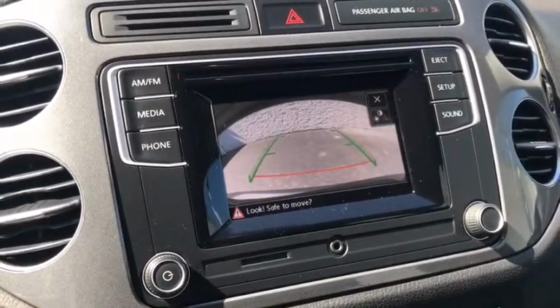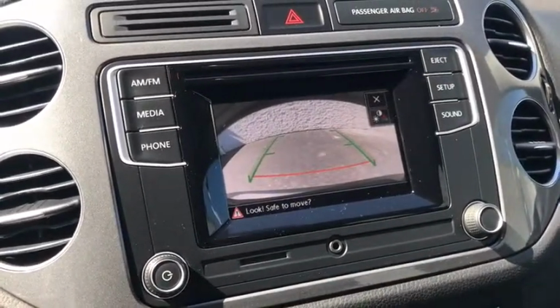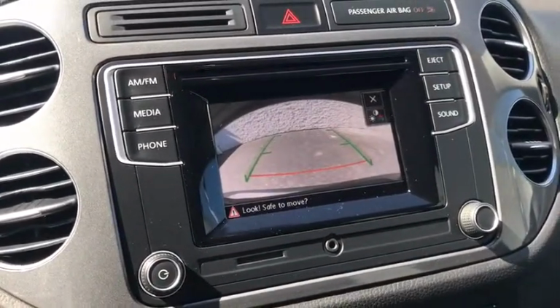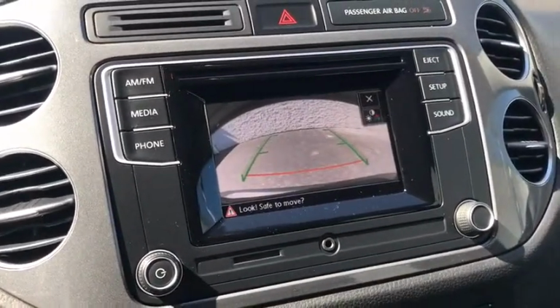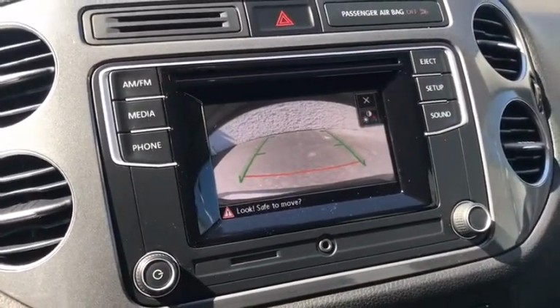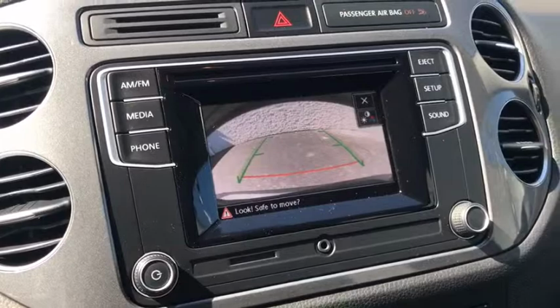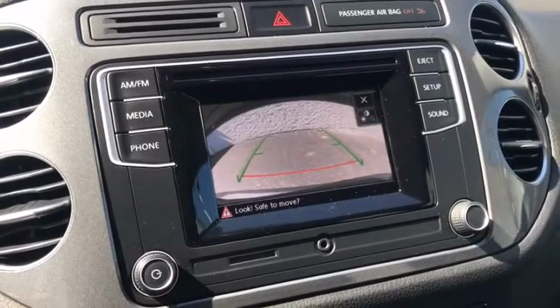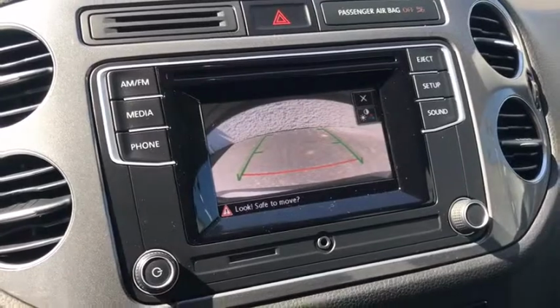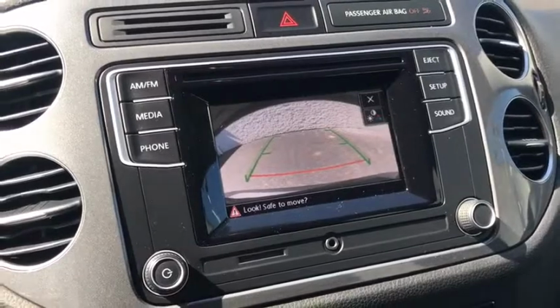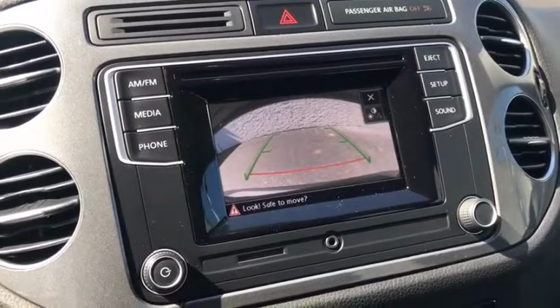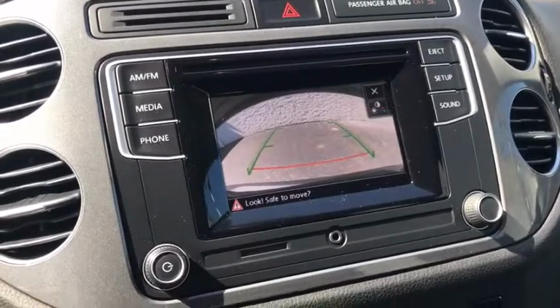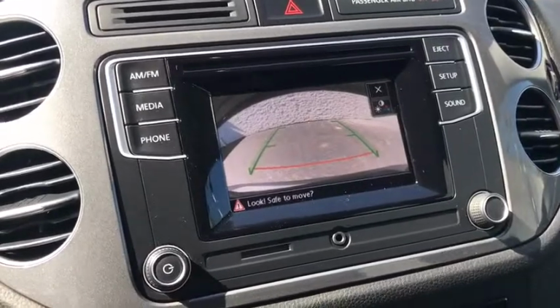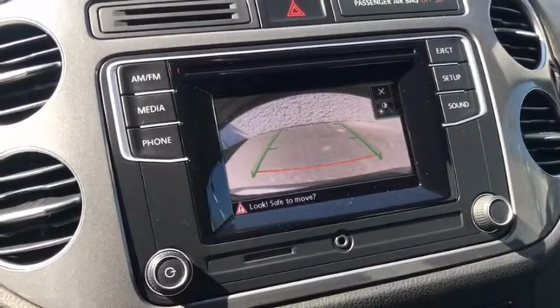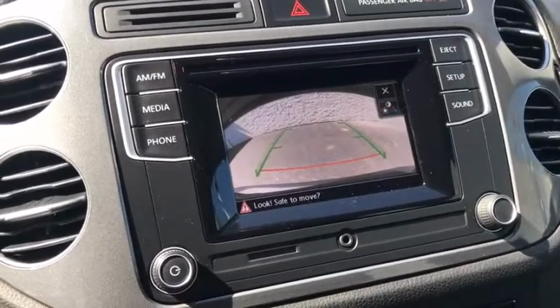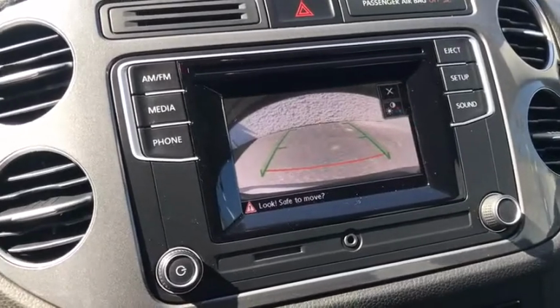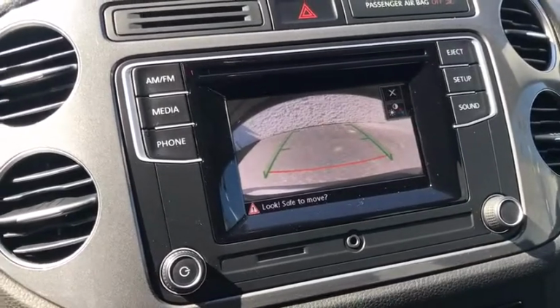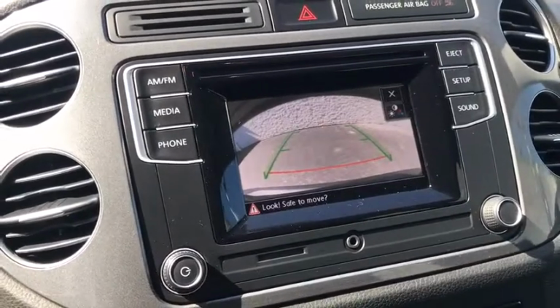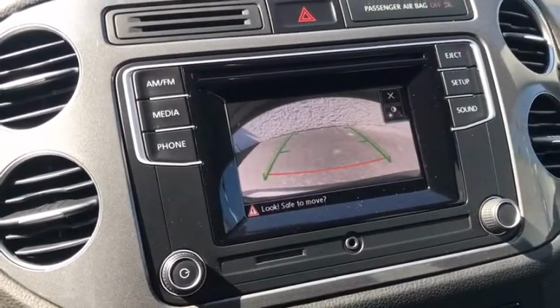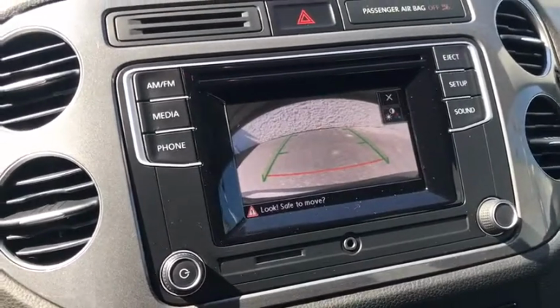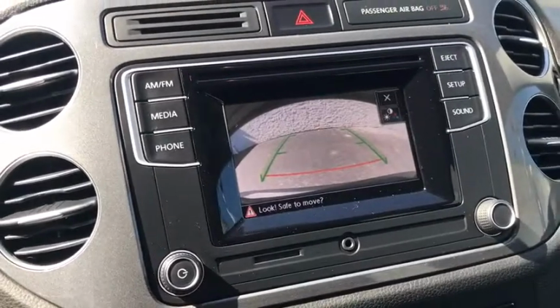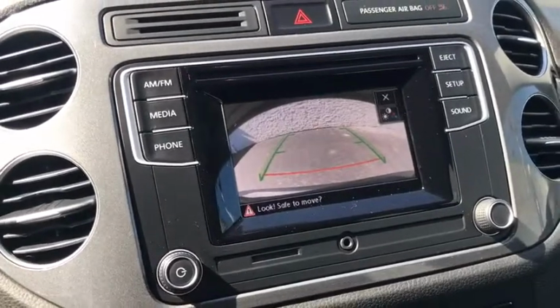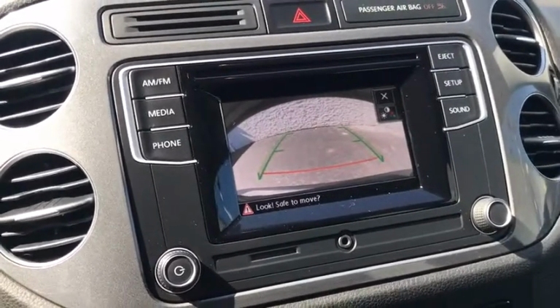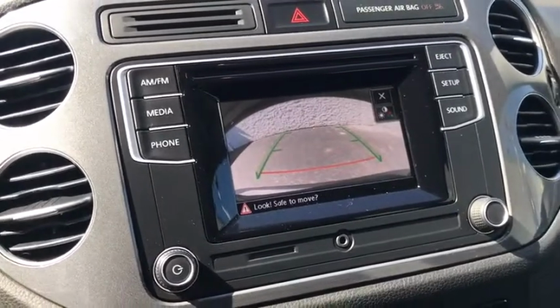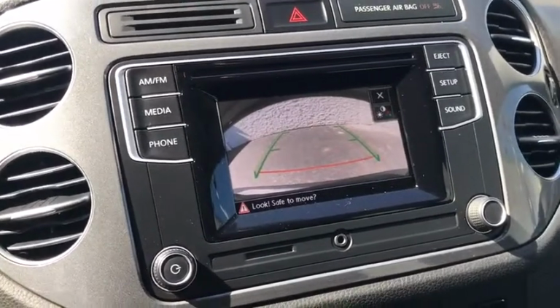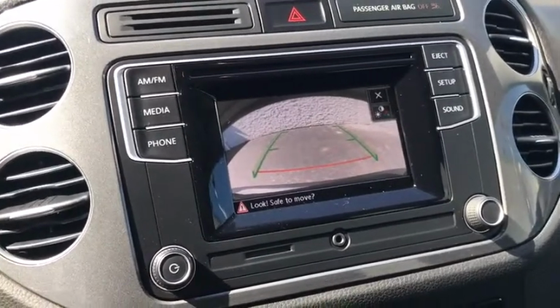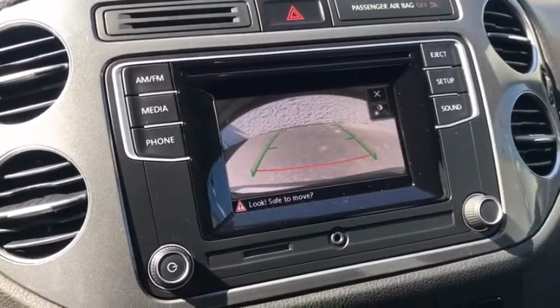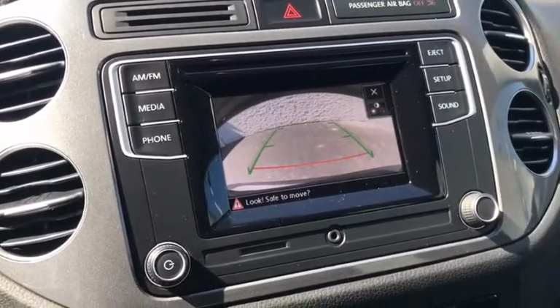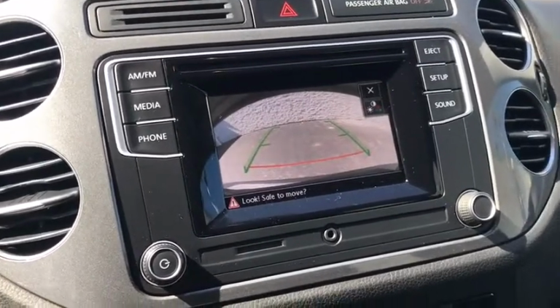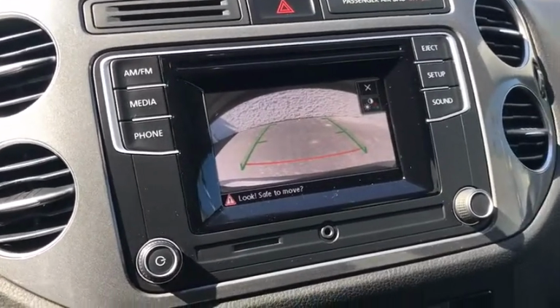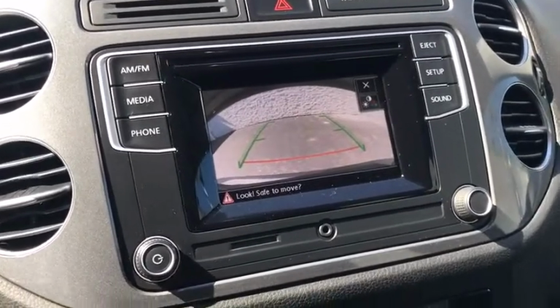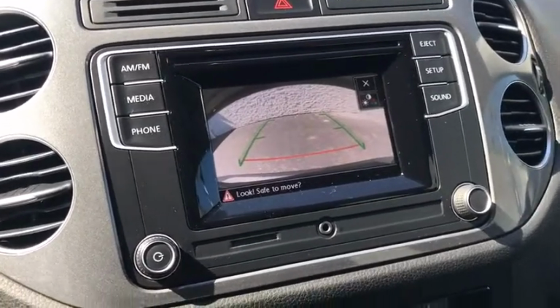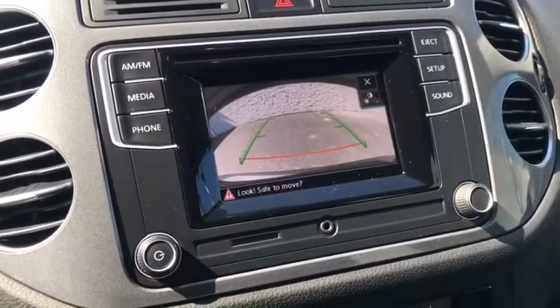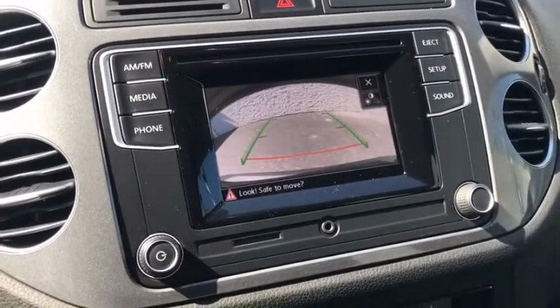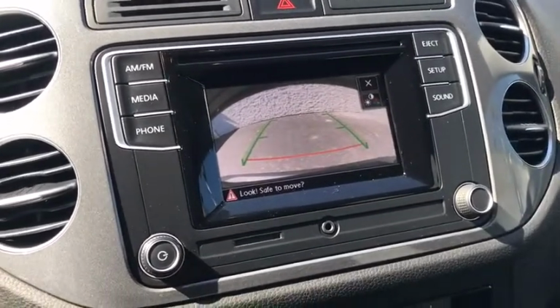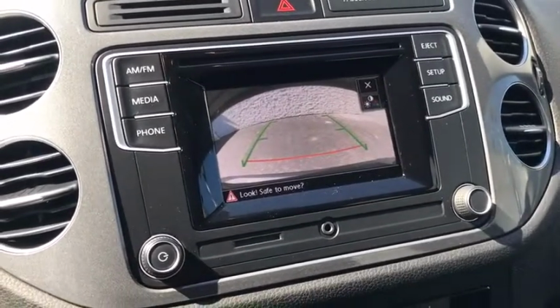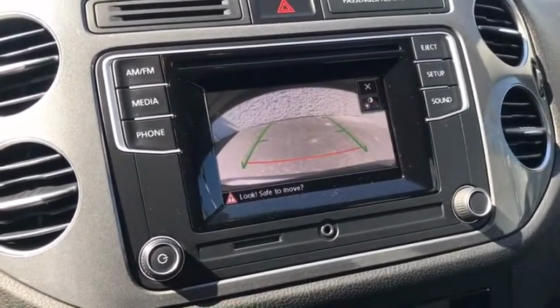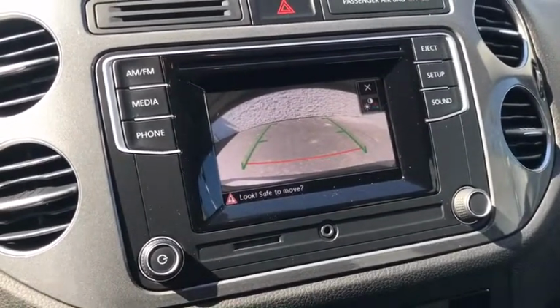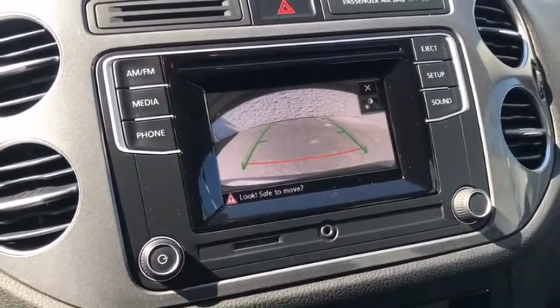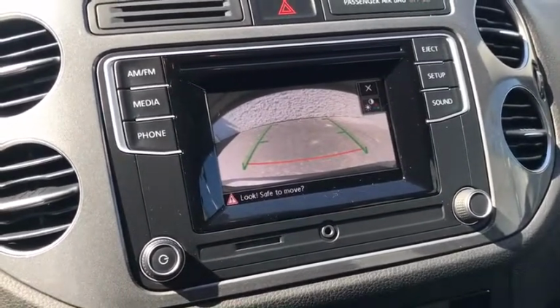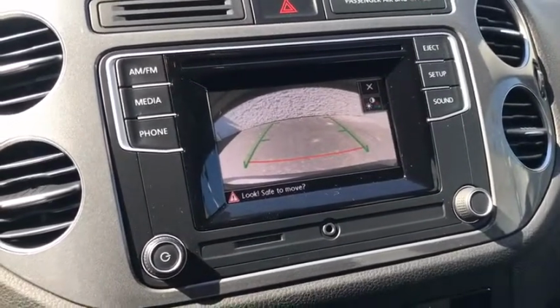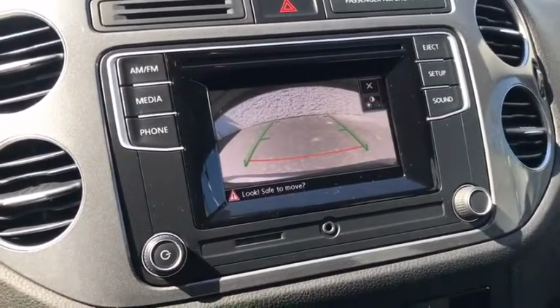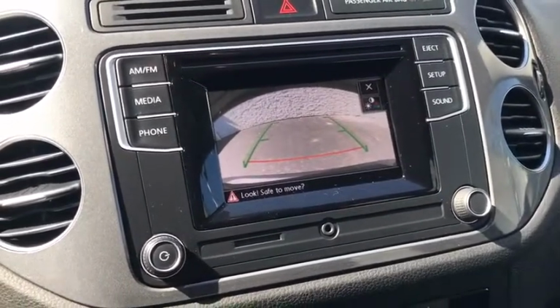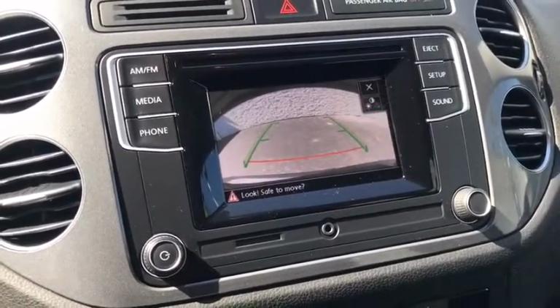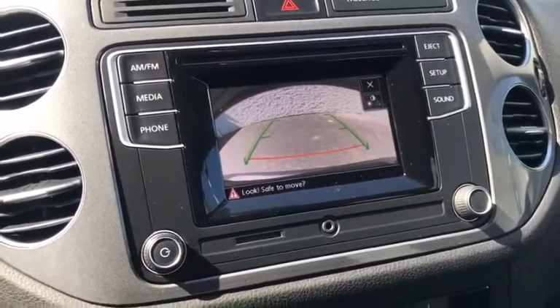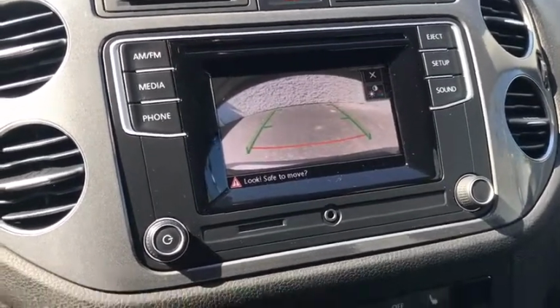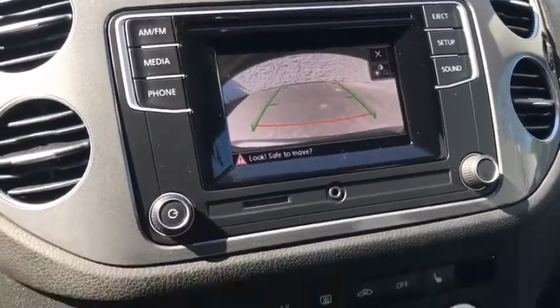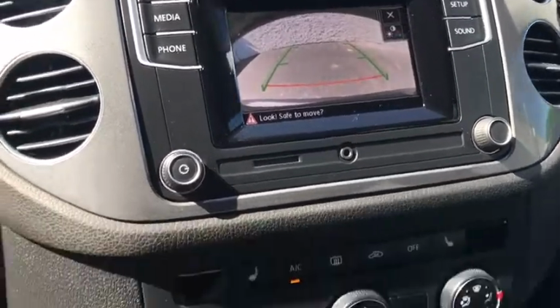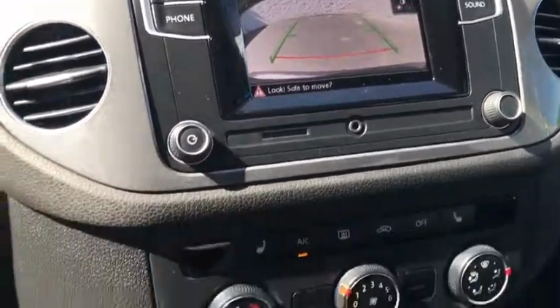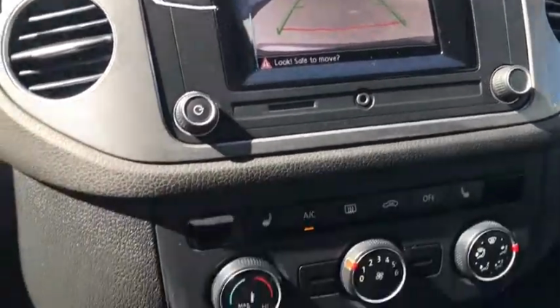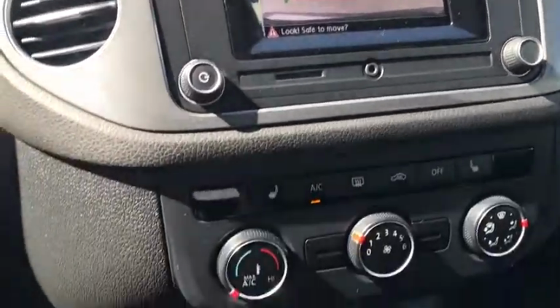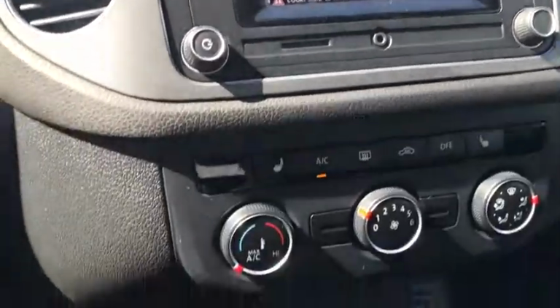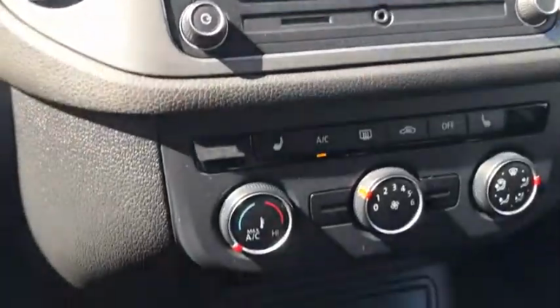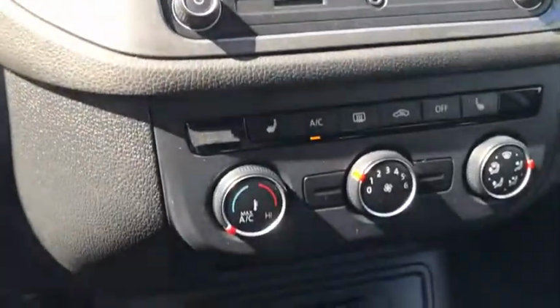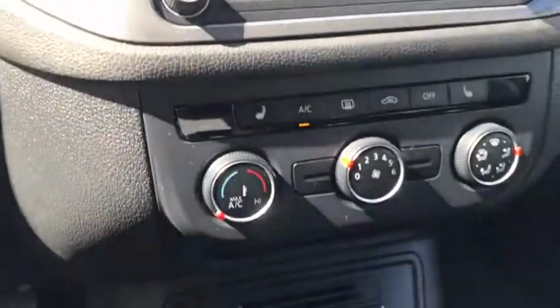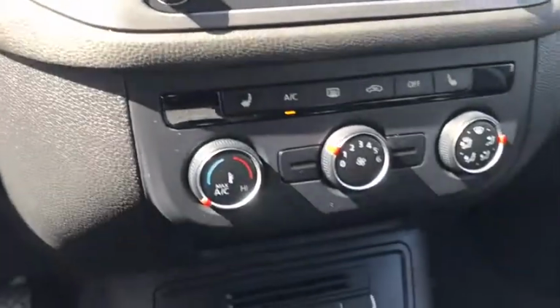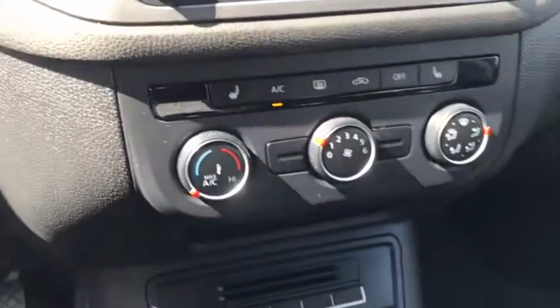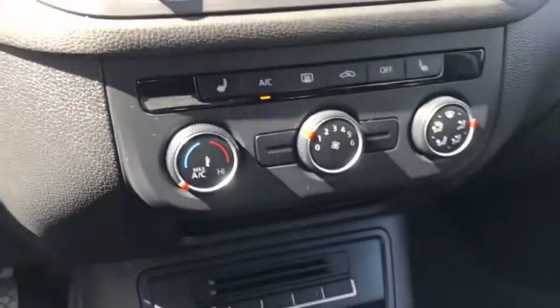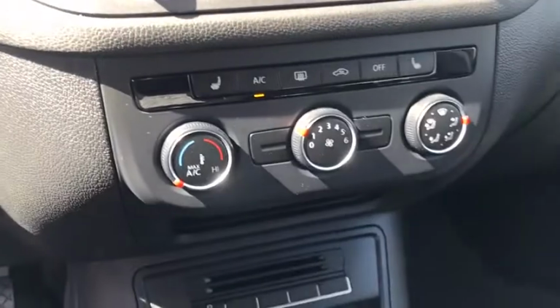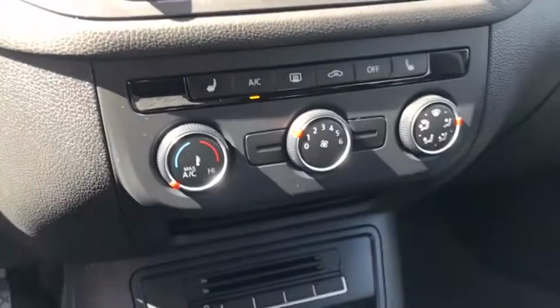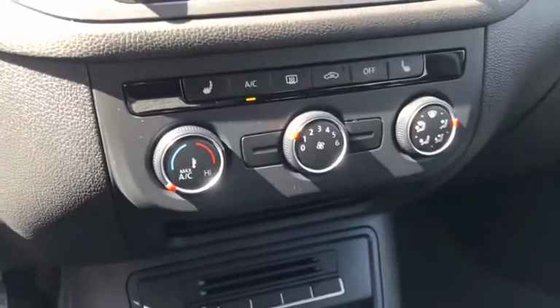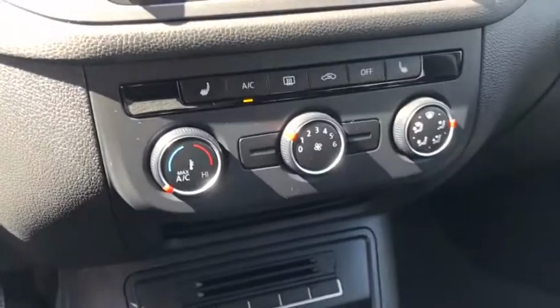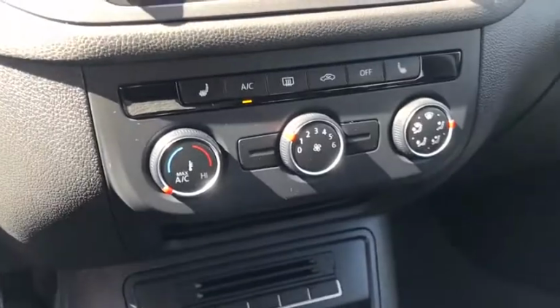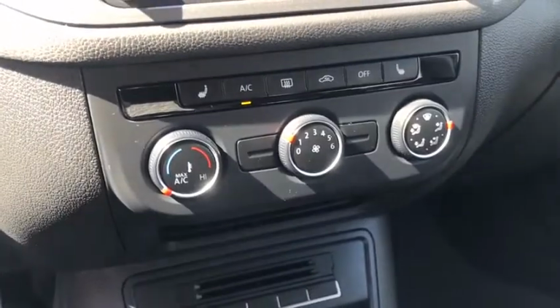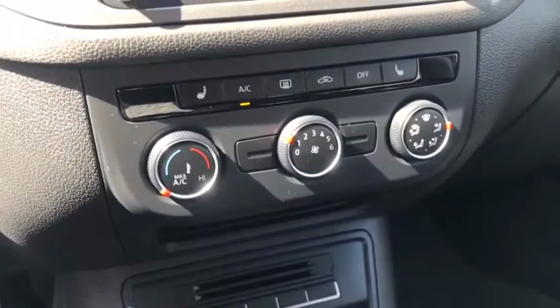Power windows, compass, remote keyless entry, brake assist, tachometer, HD radio, leather.